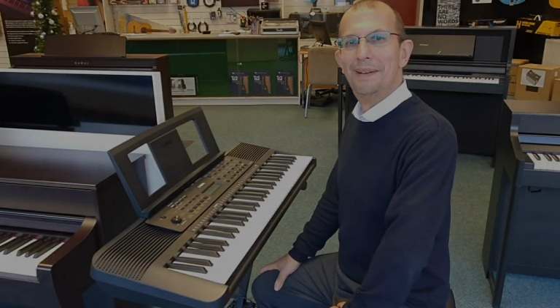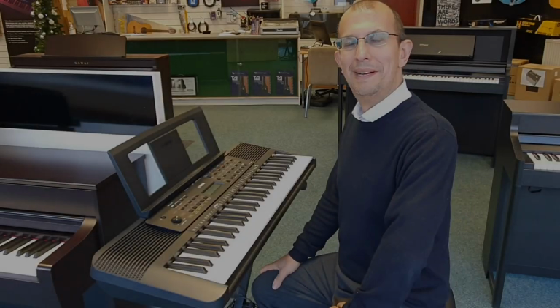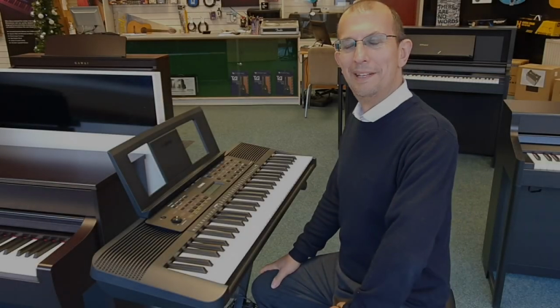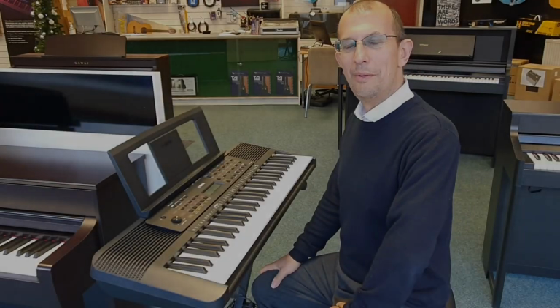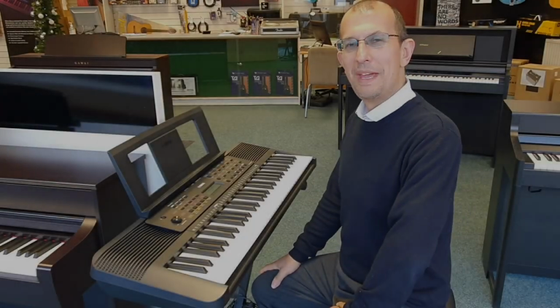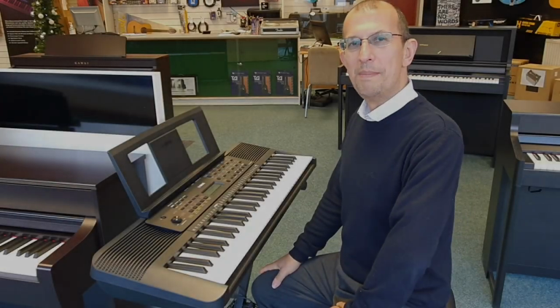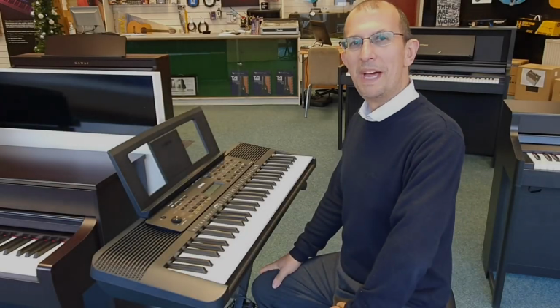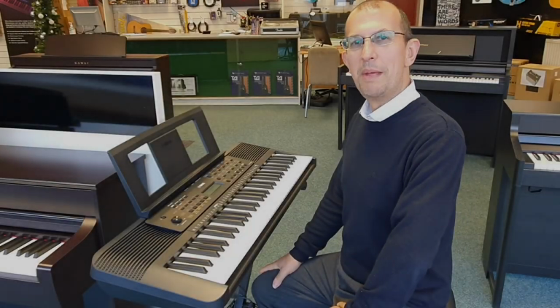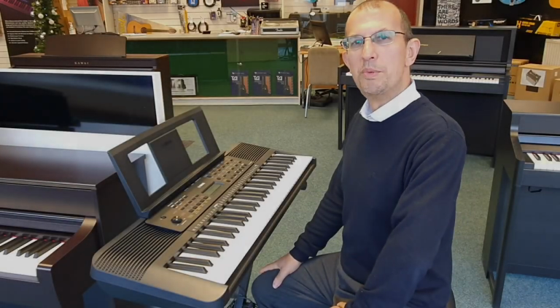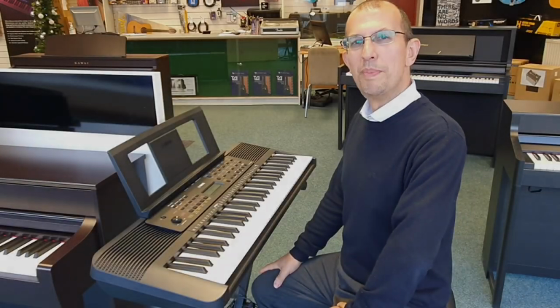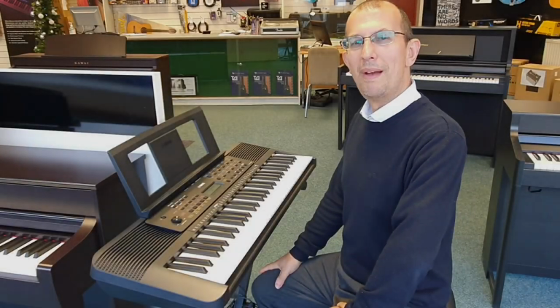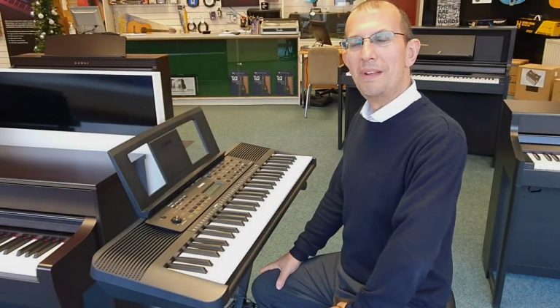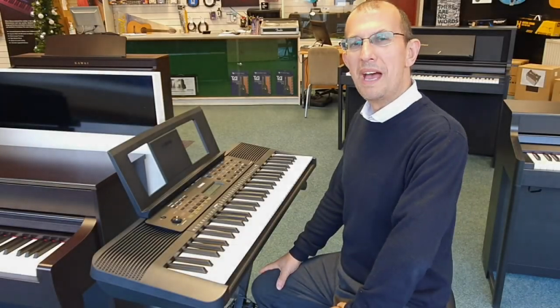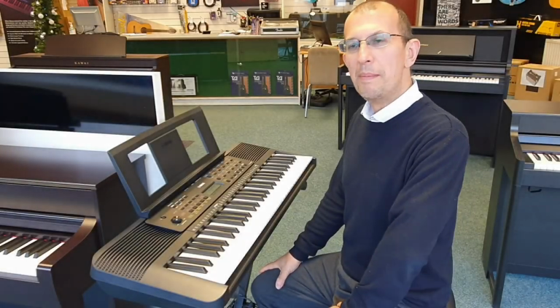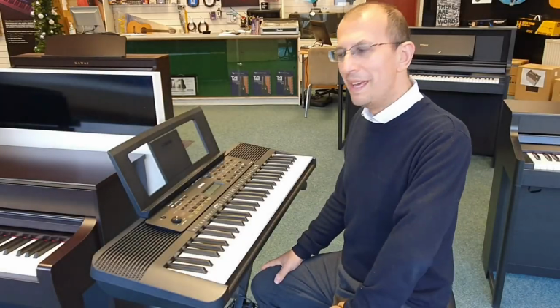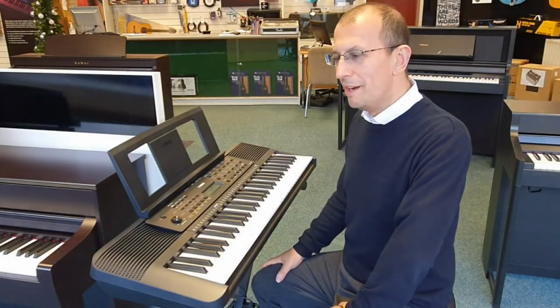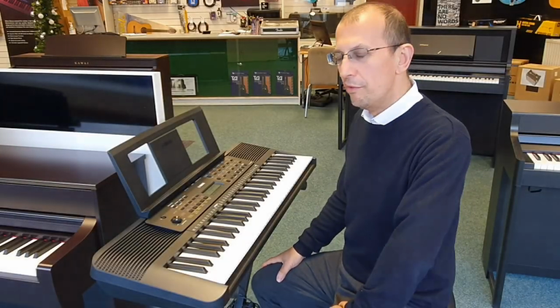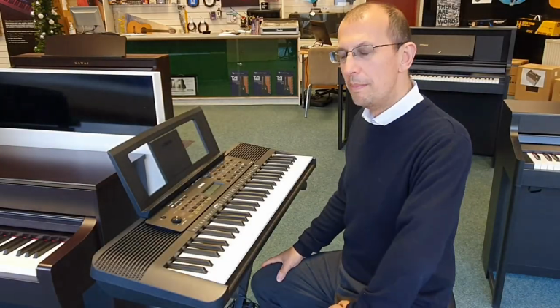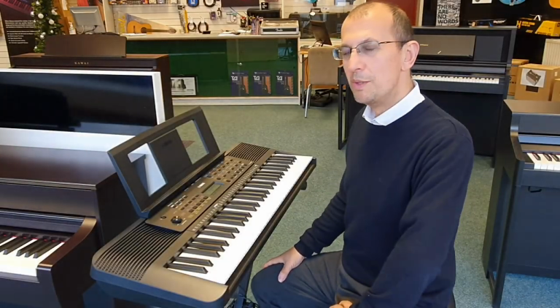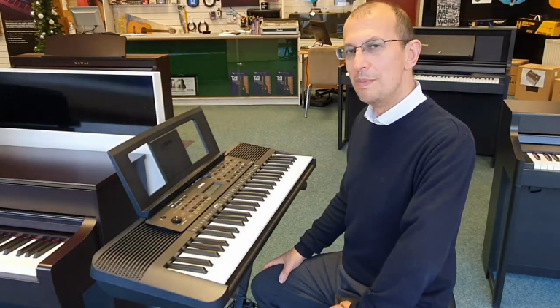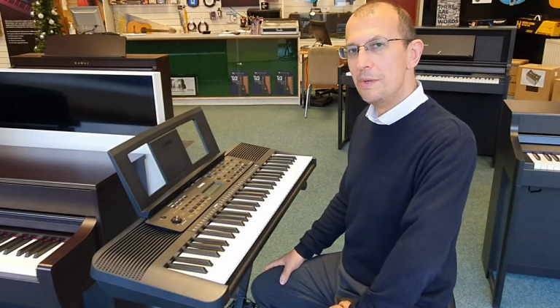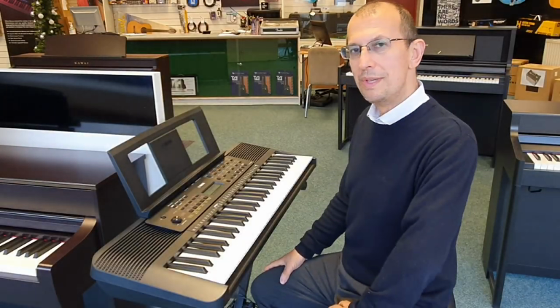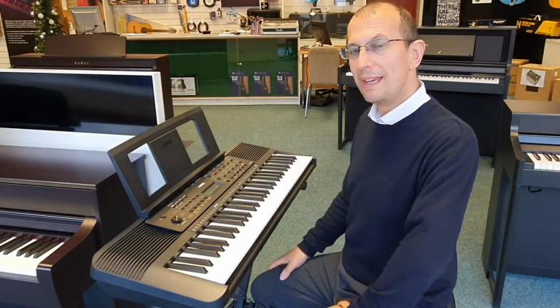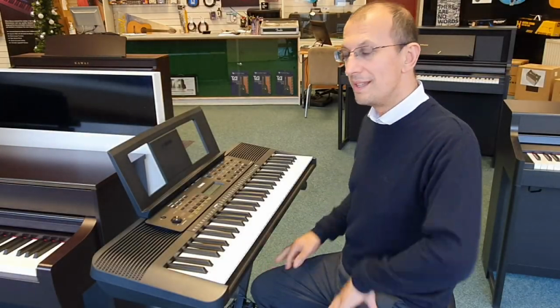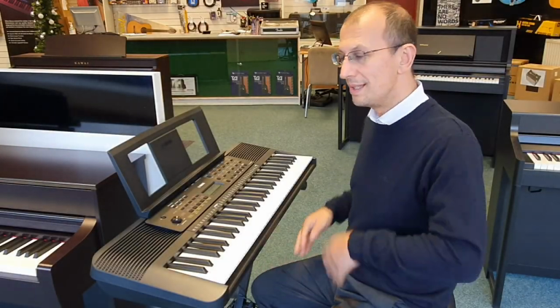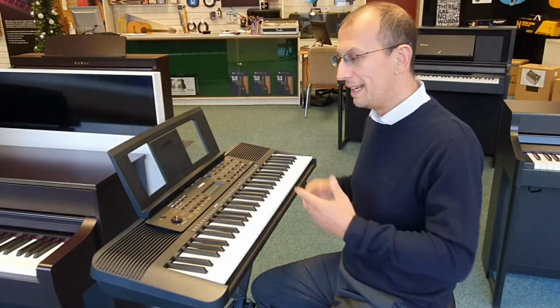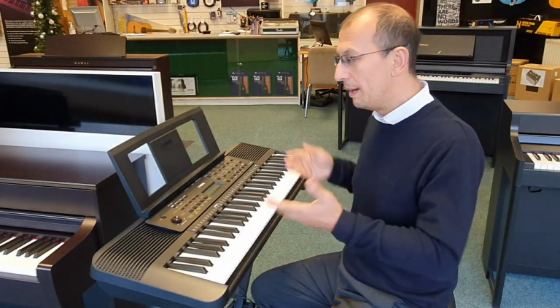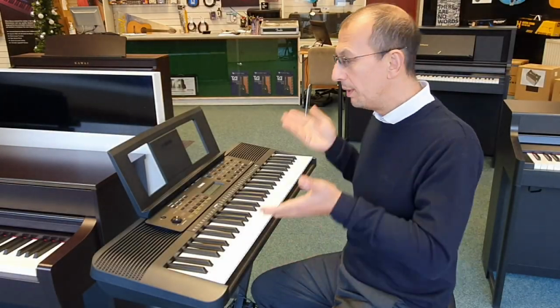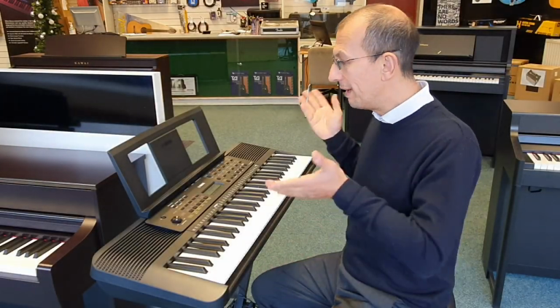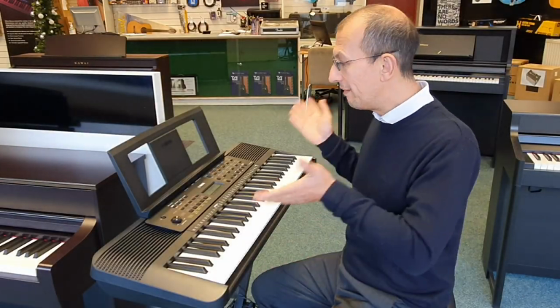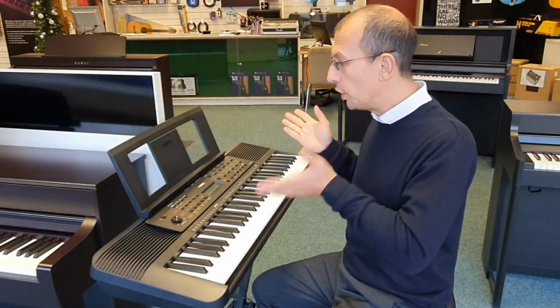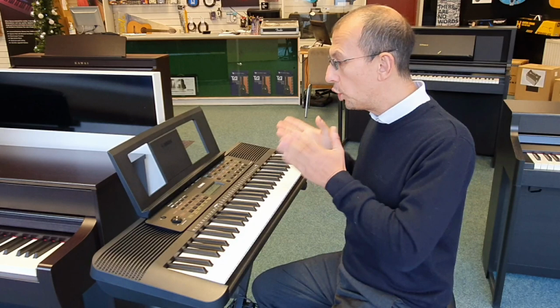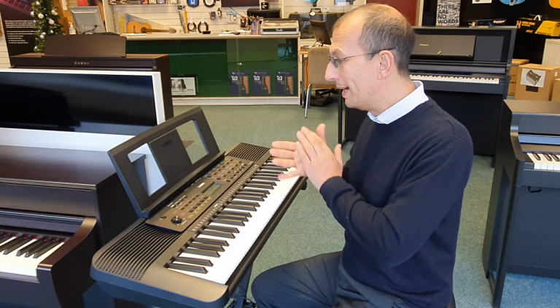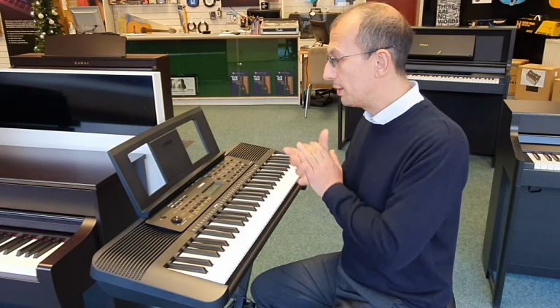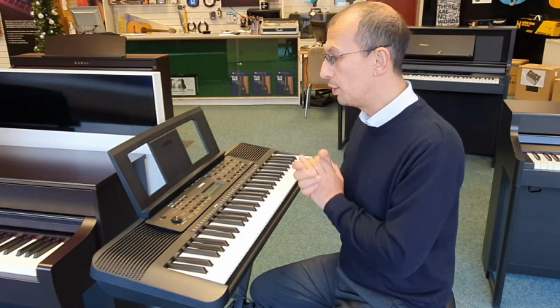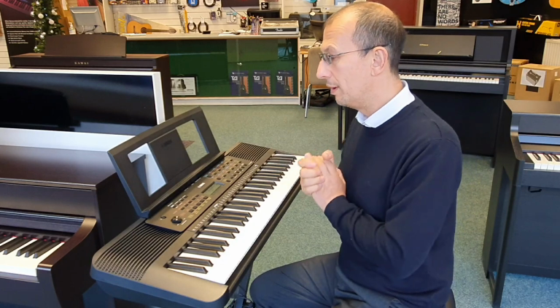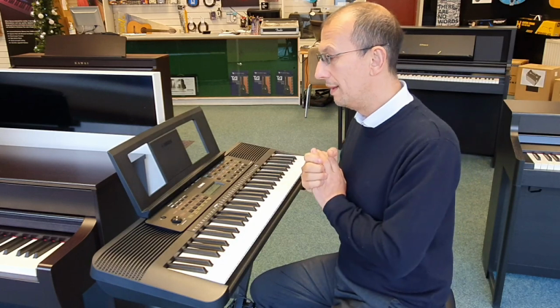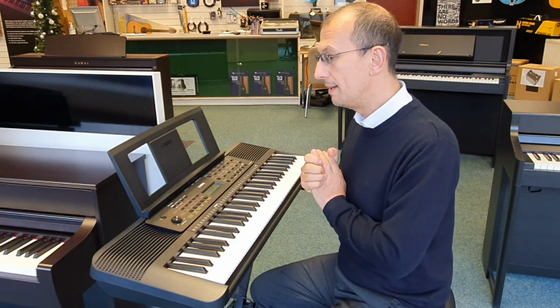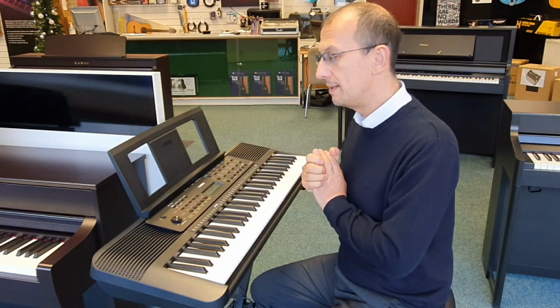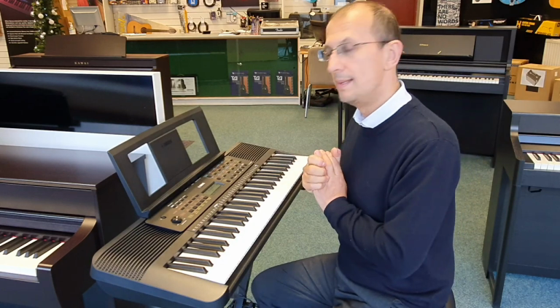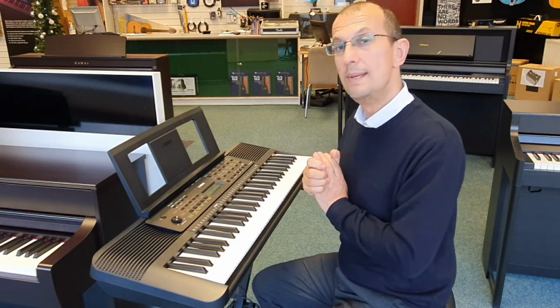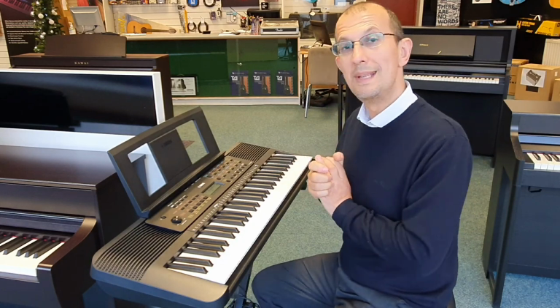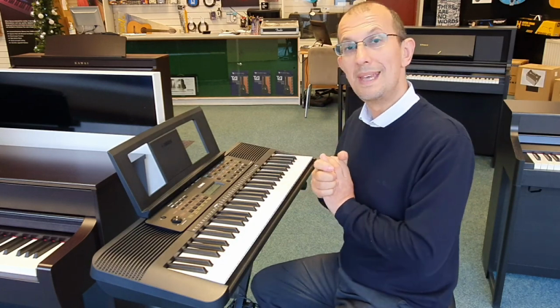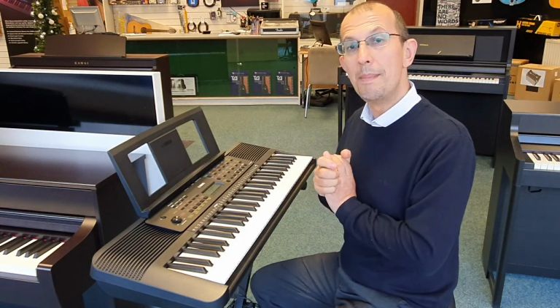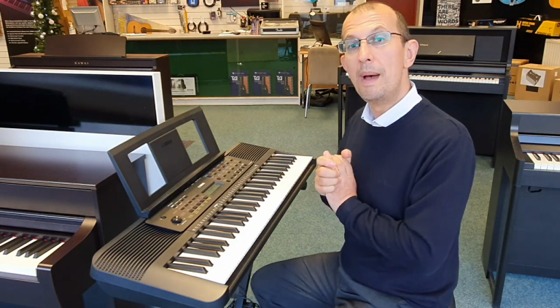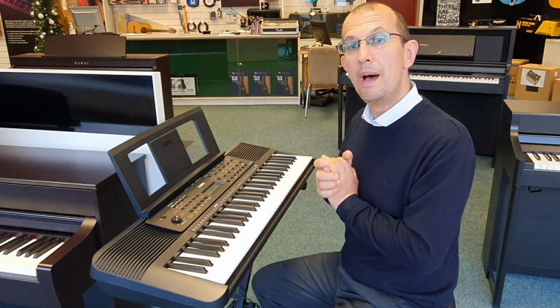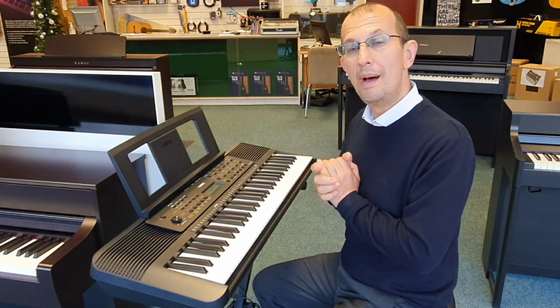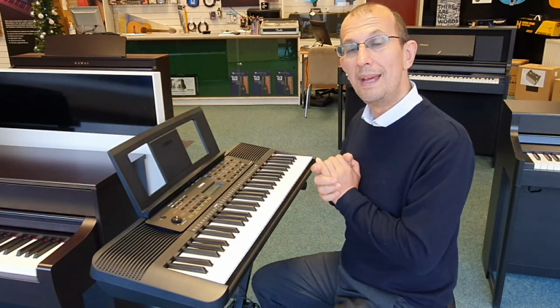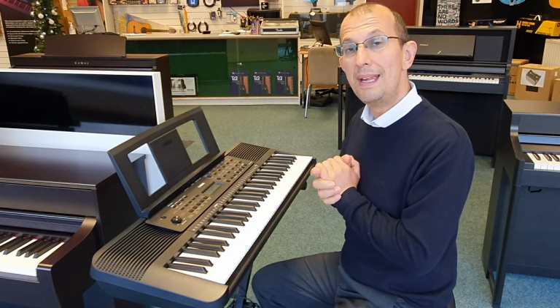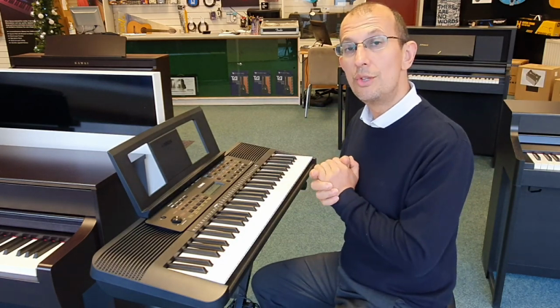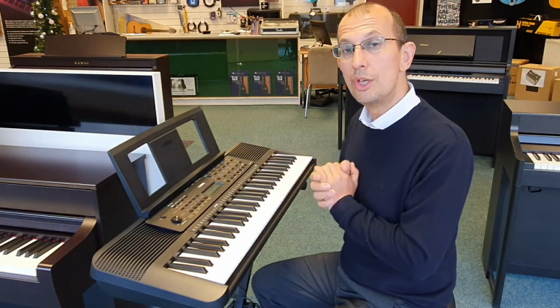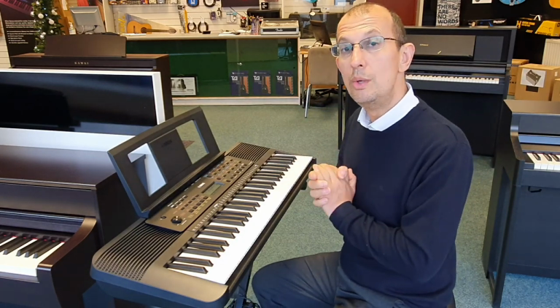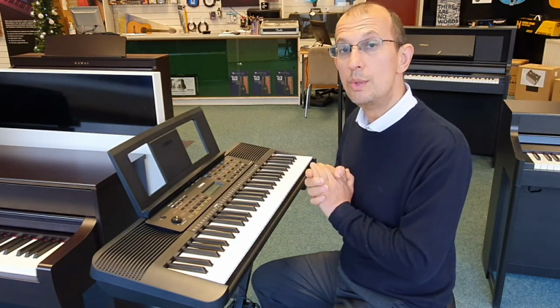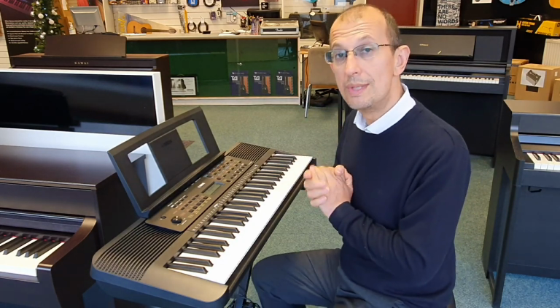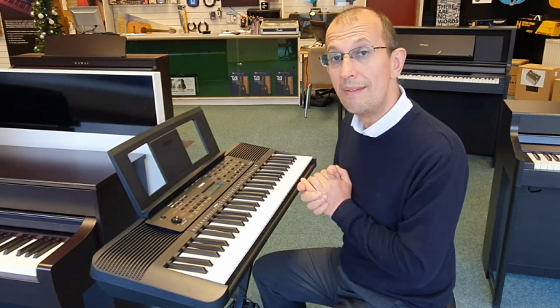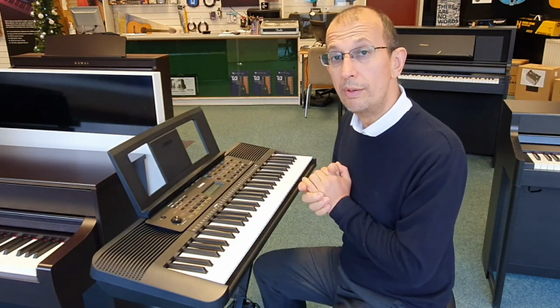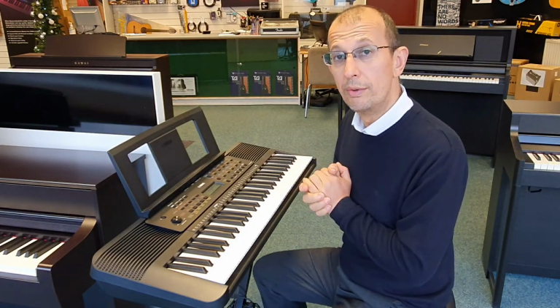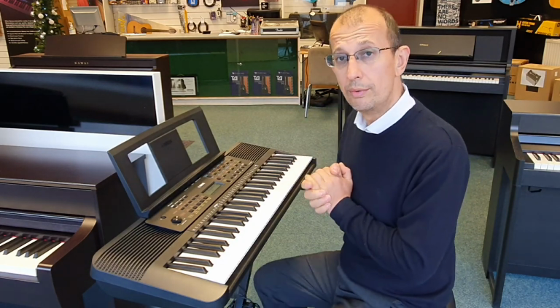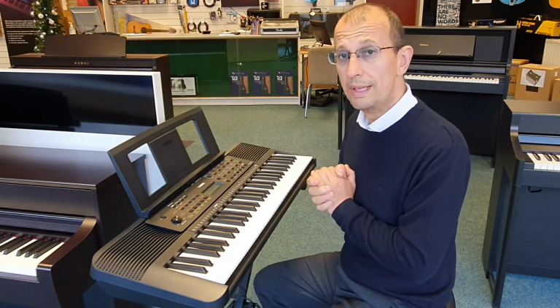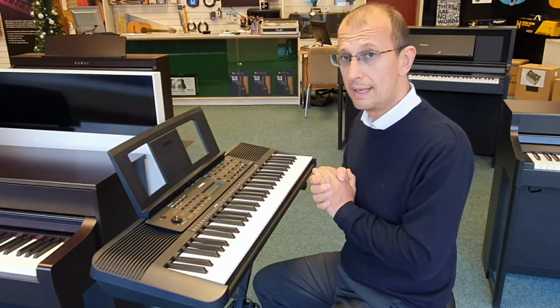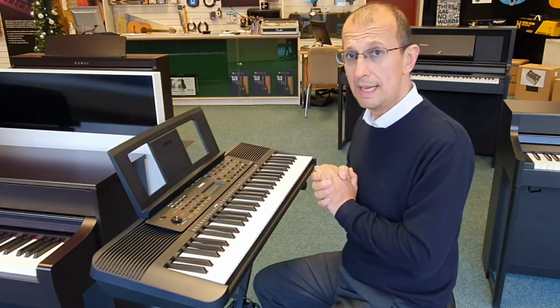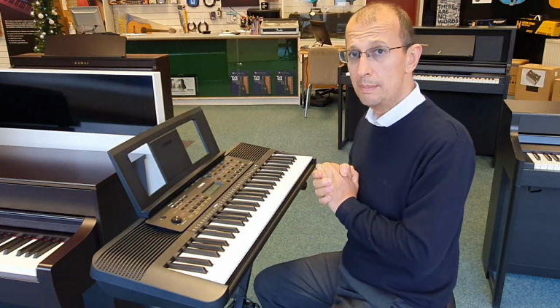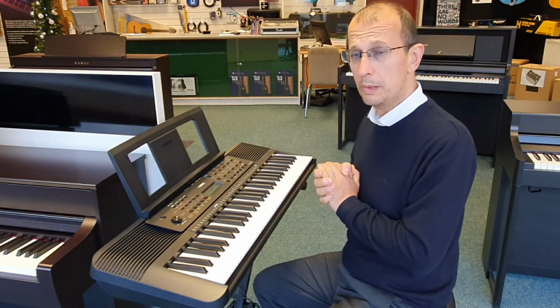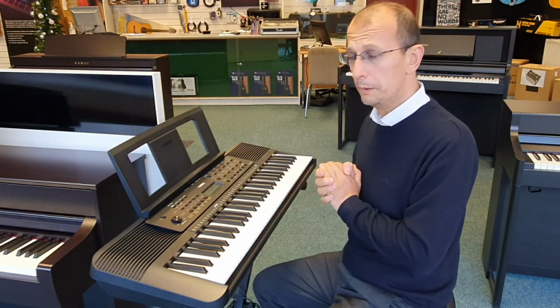Hello there, my name is Barry. I'm here at Rimmons Music and today I want to give you a quick tour of this — the Yamaha E273 keyboard.